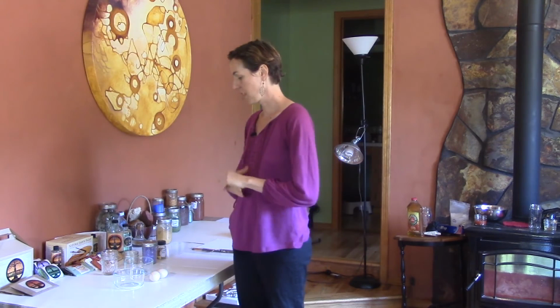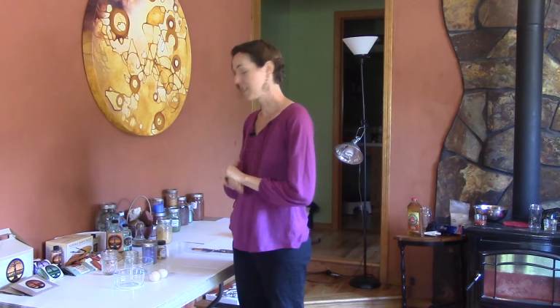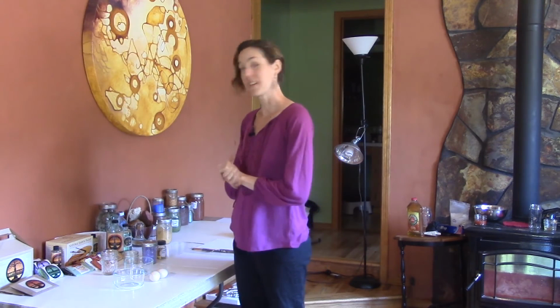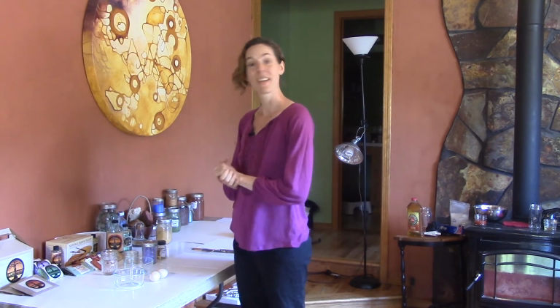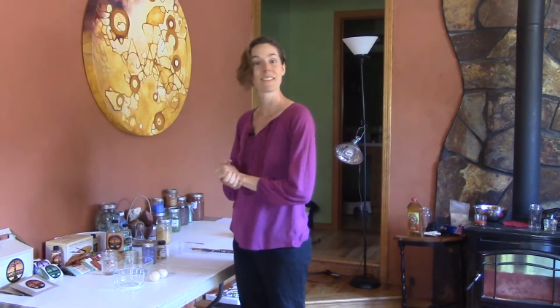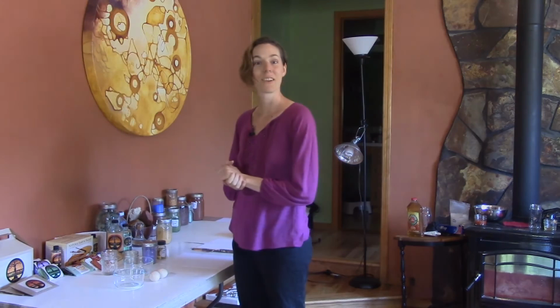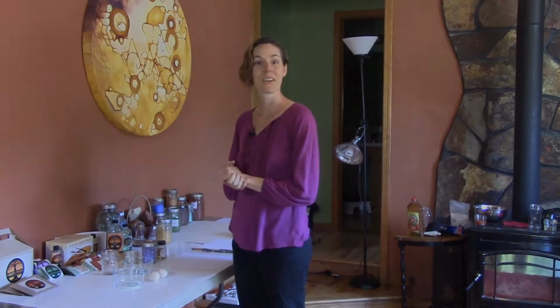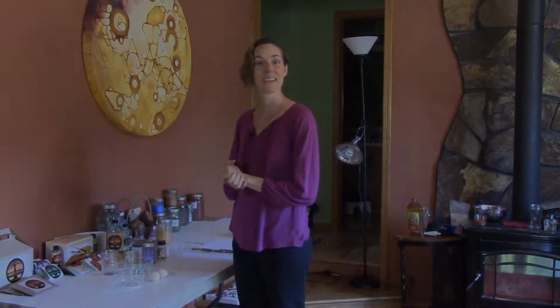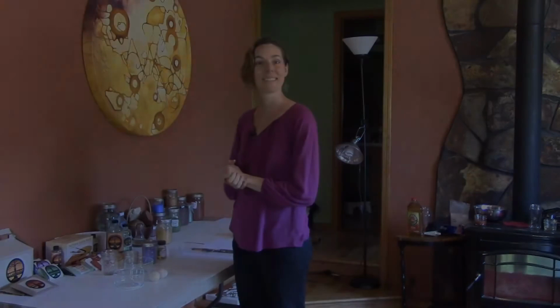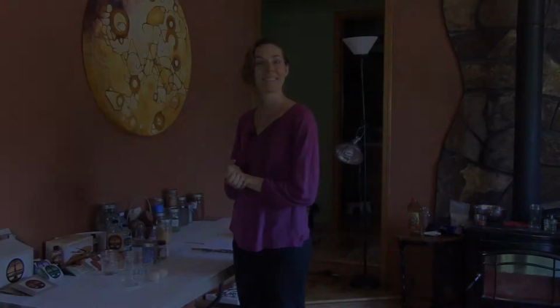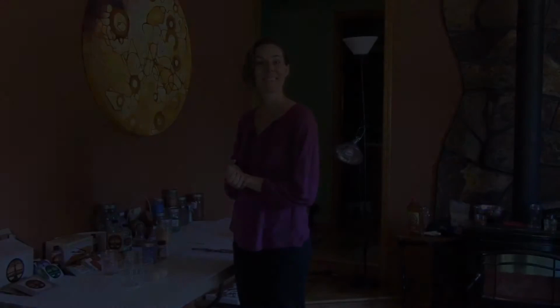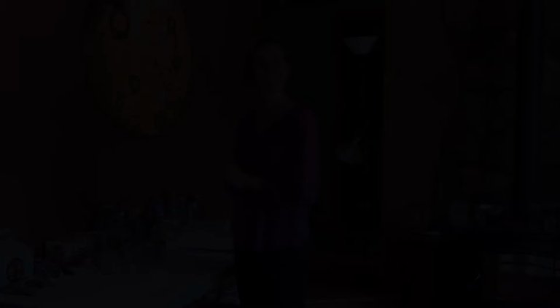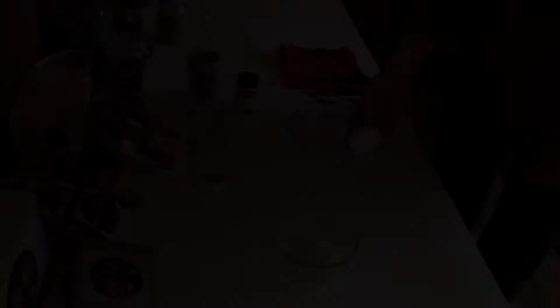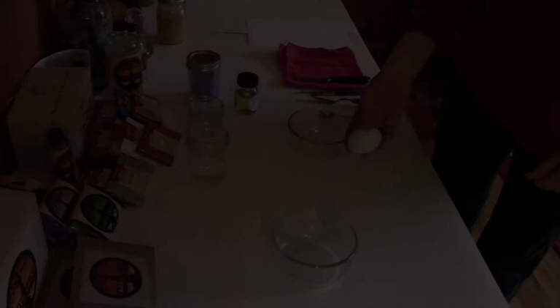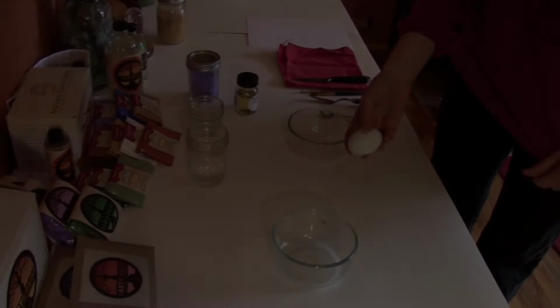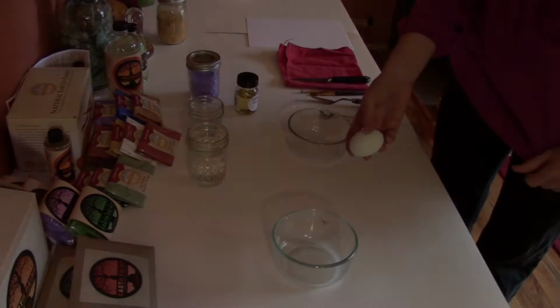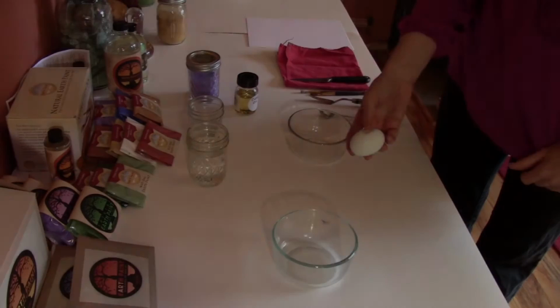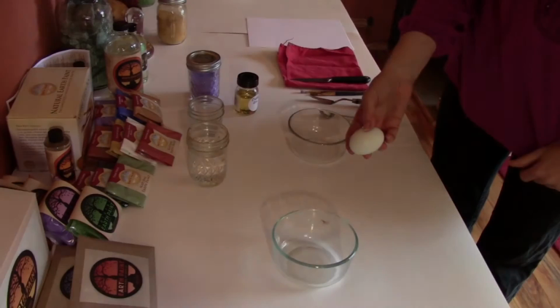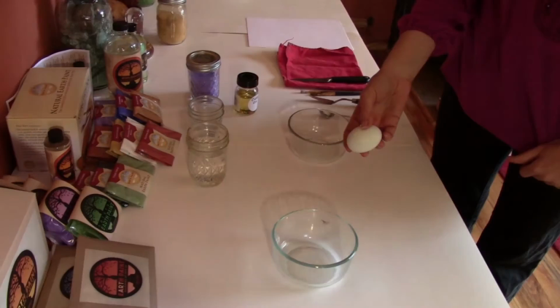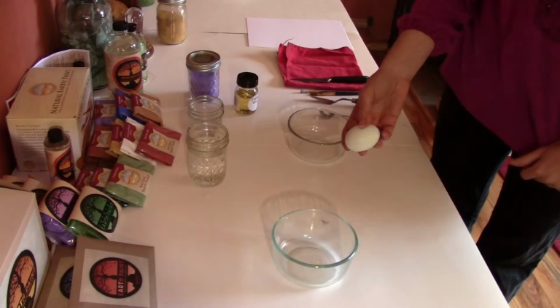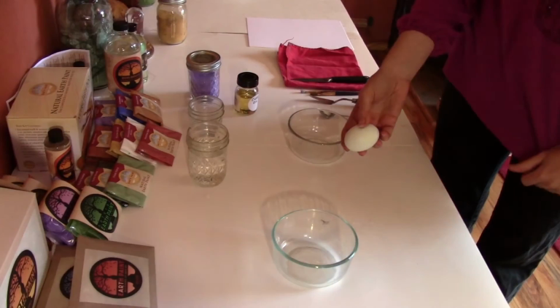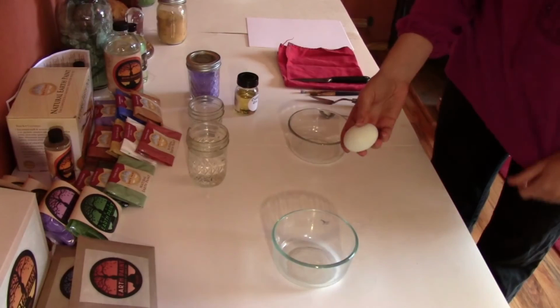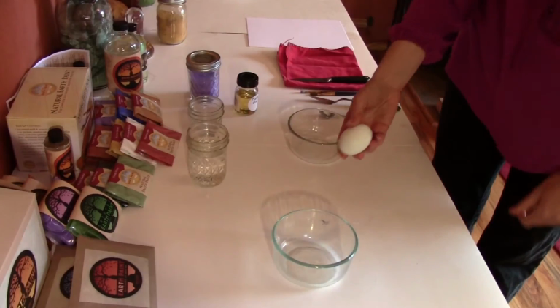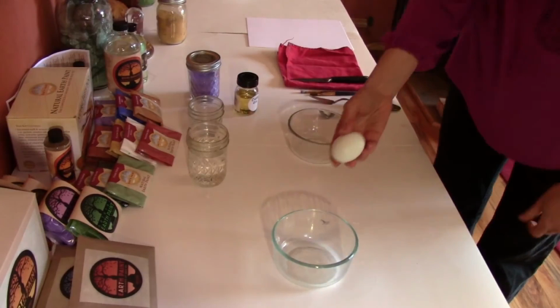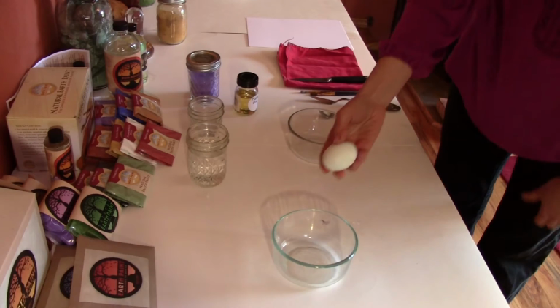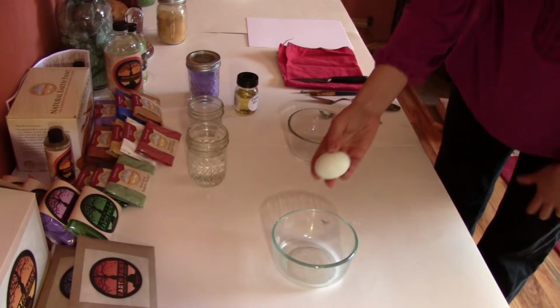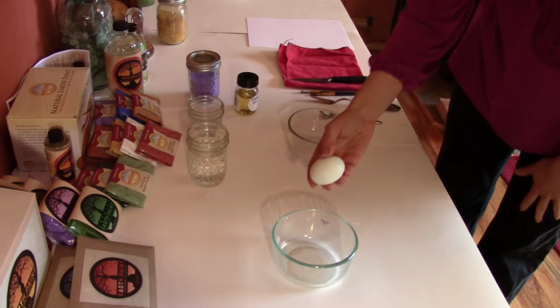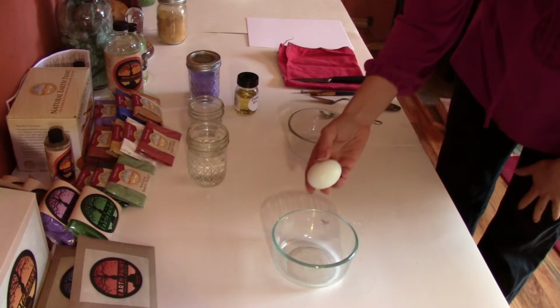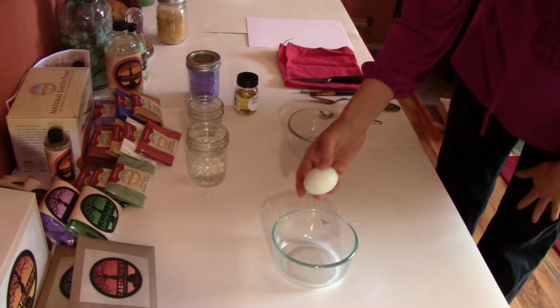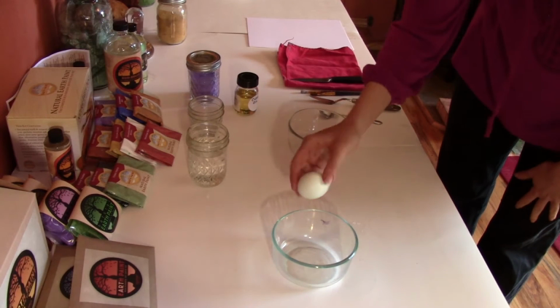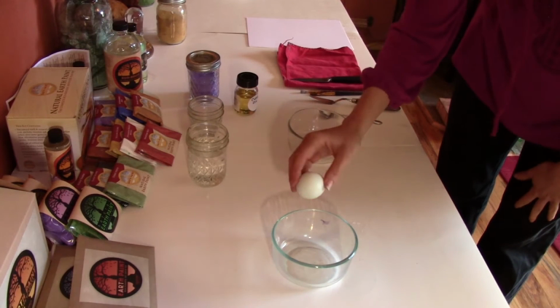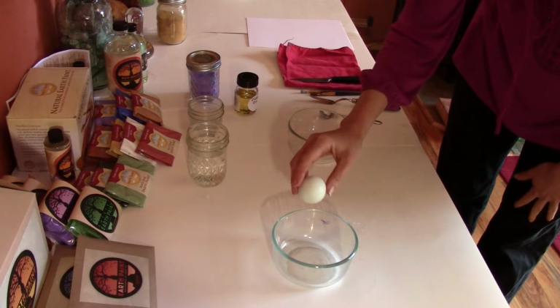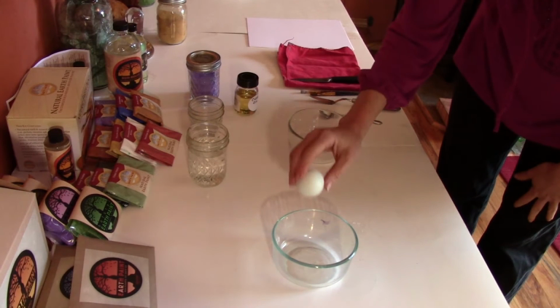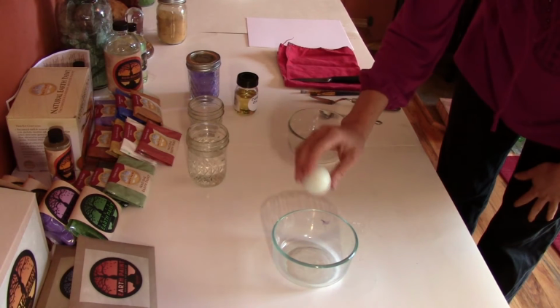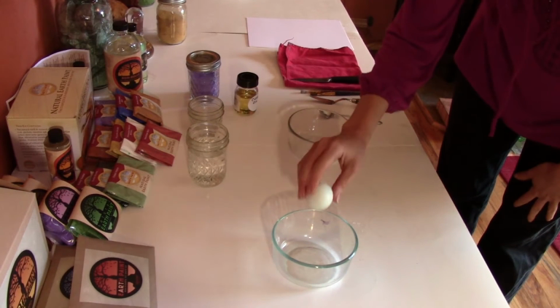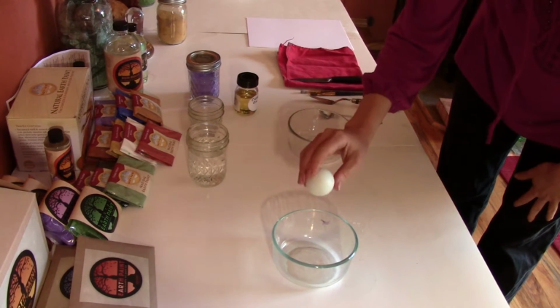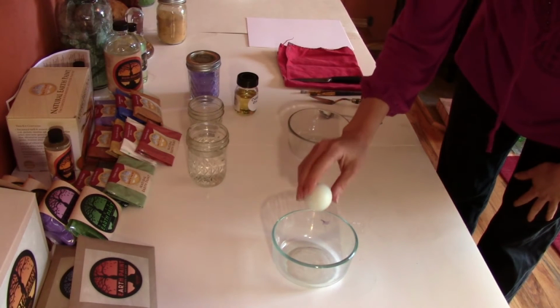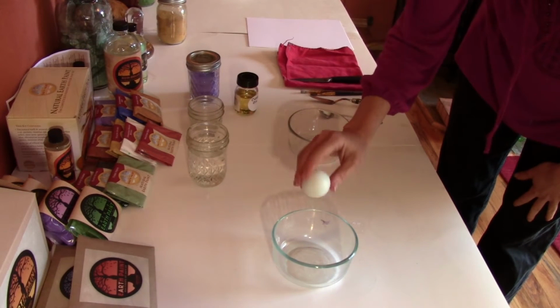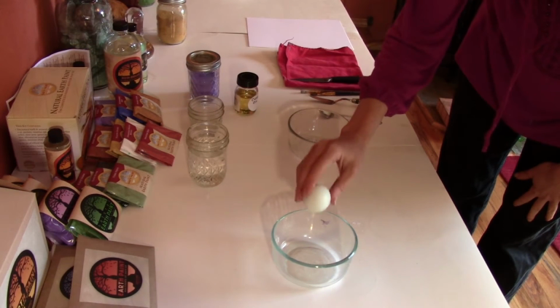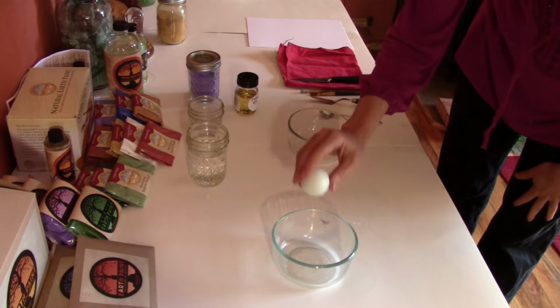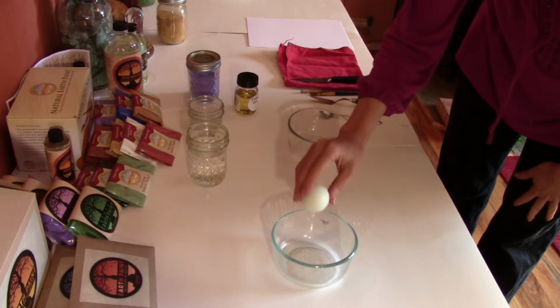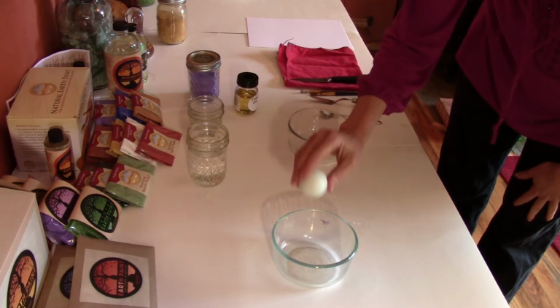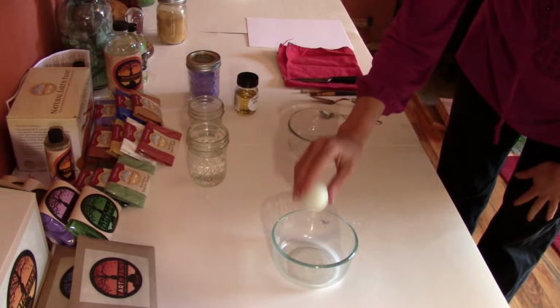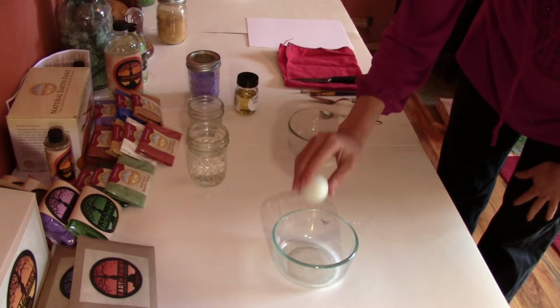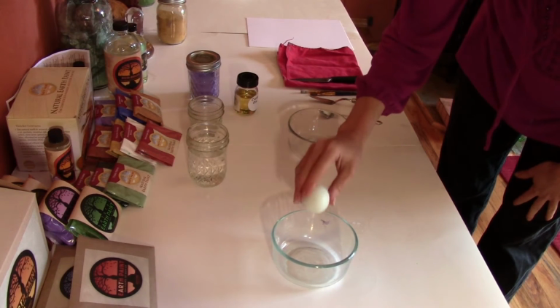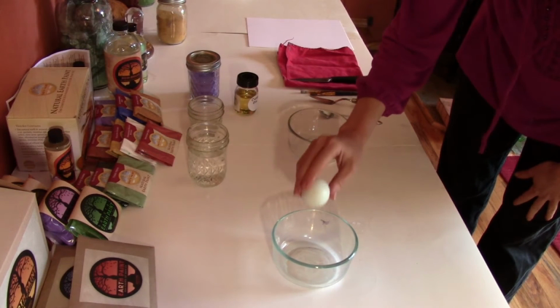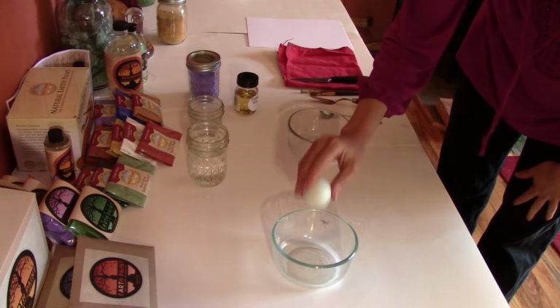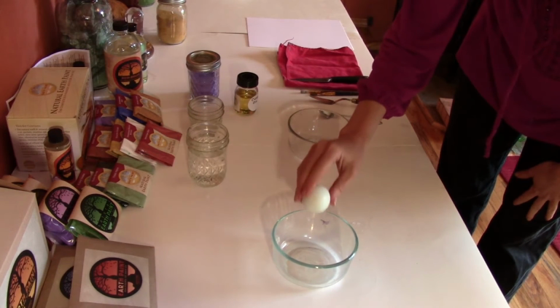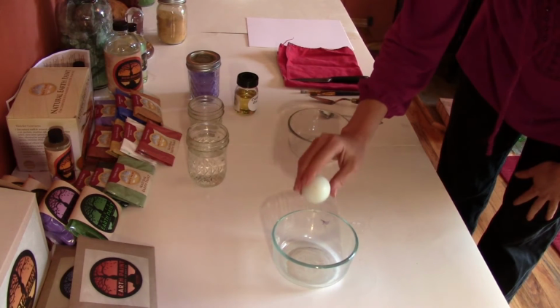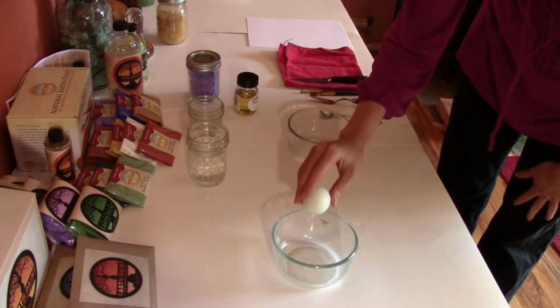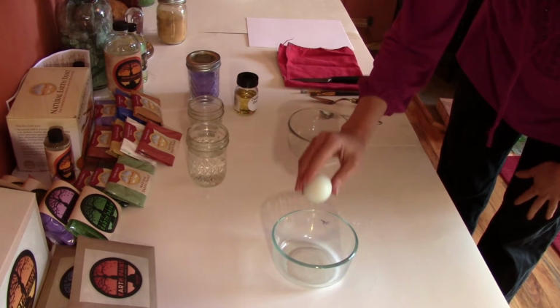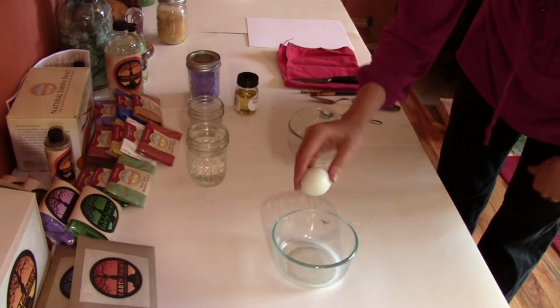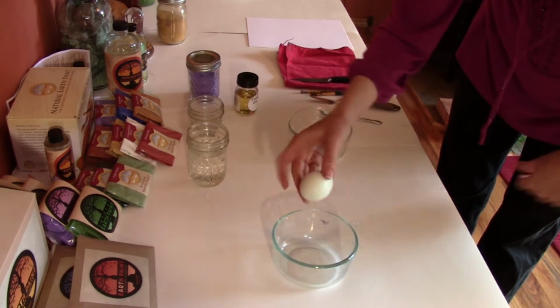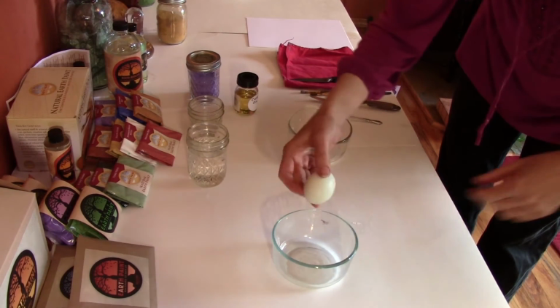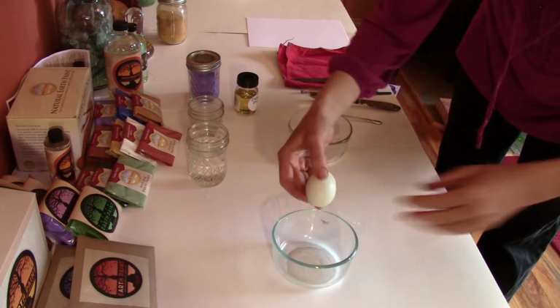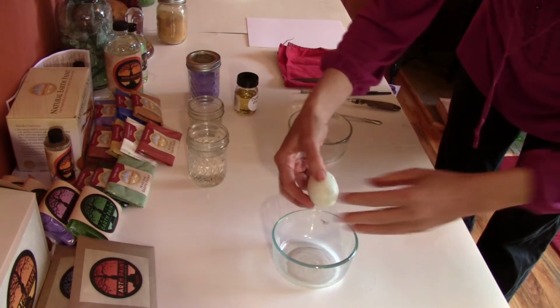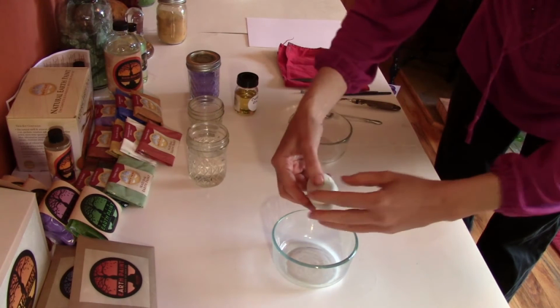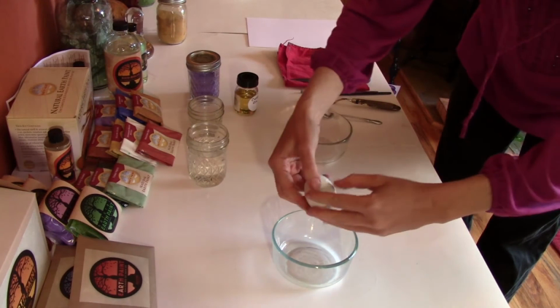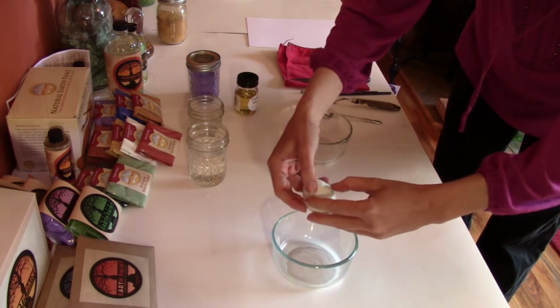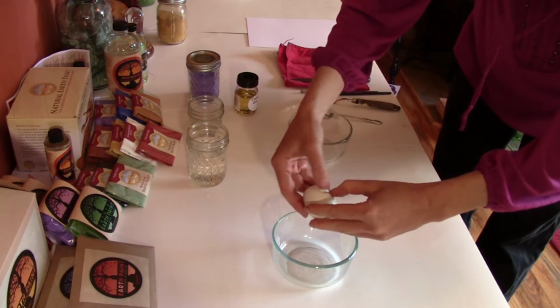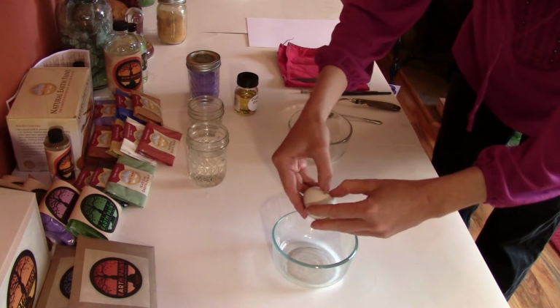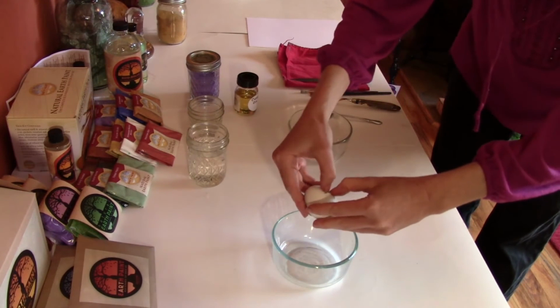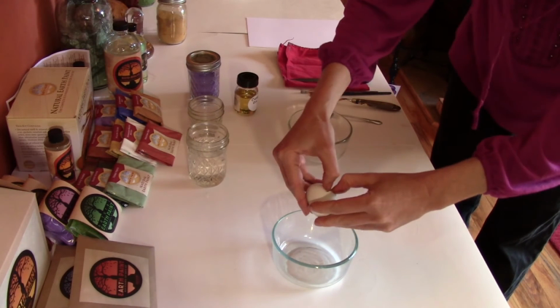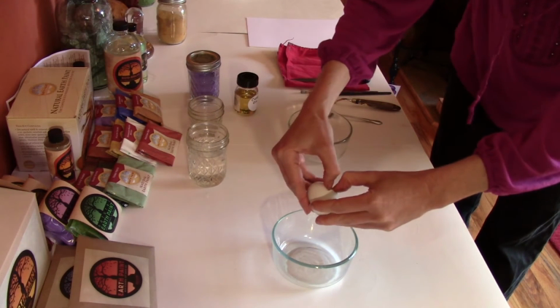First, let's get started. The first thing we're going to do is crack the egg and let the egg white fall into a small dish.